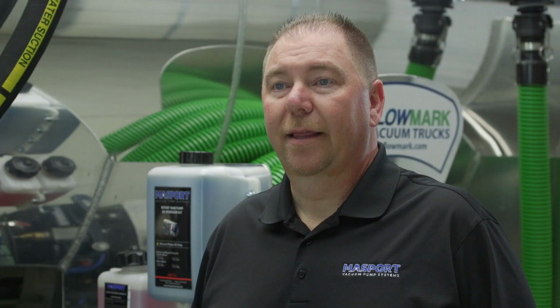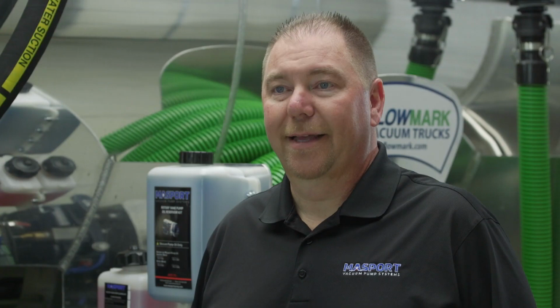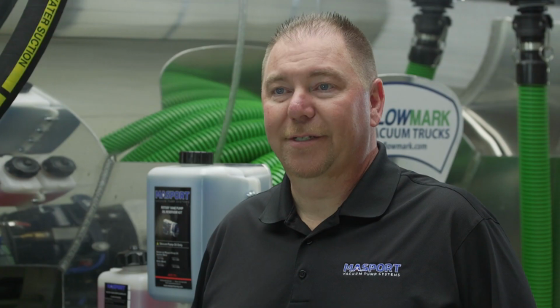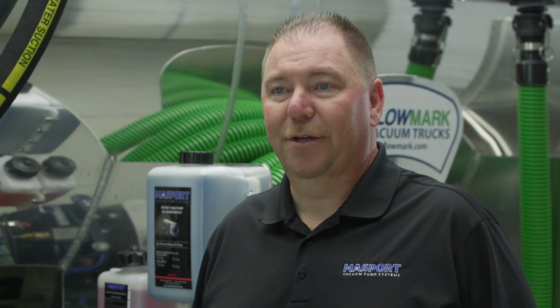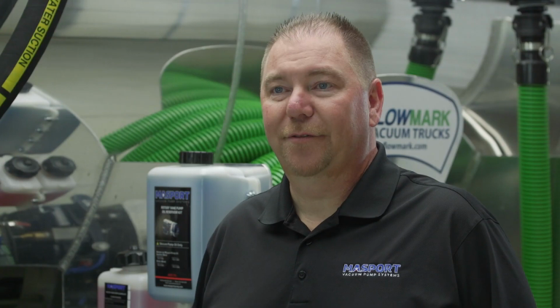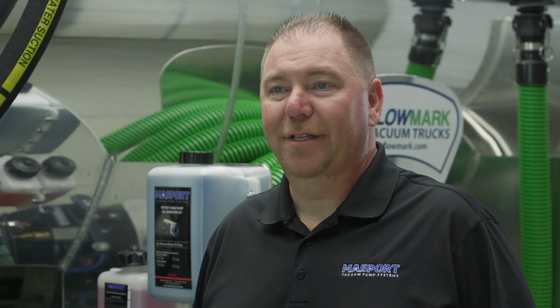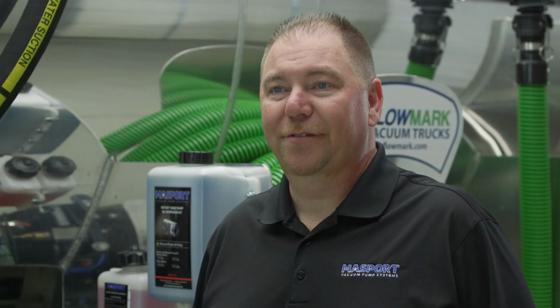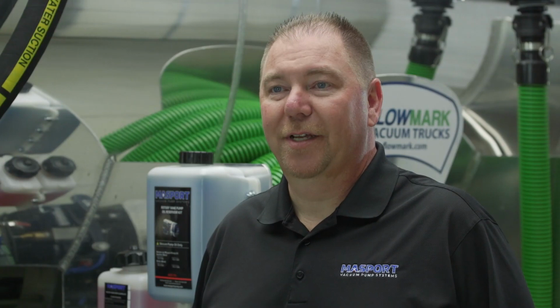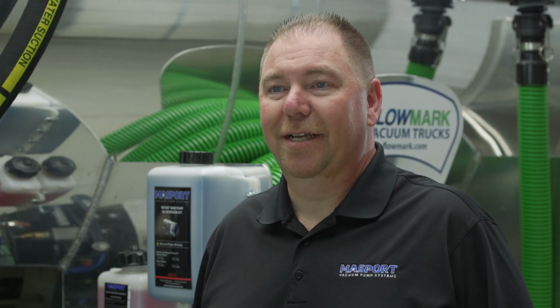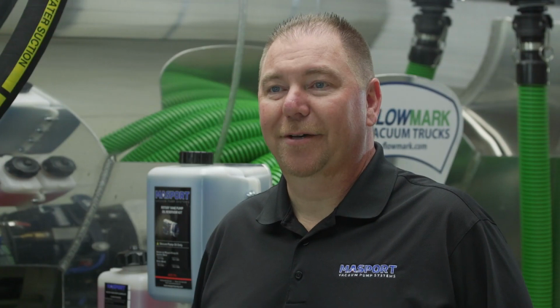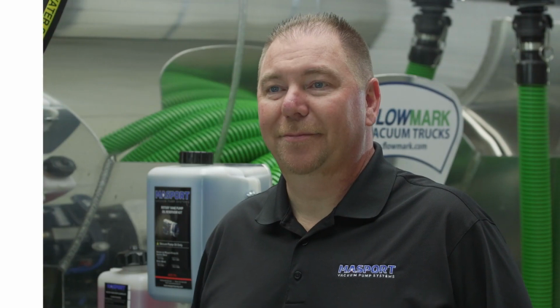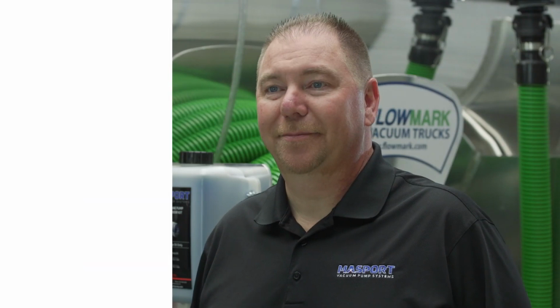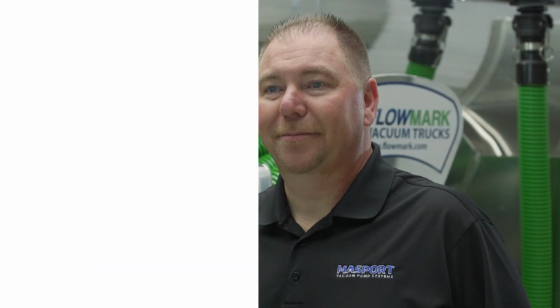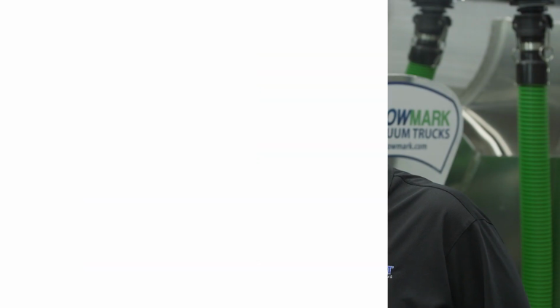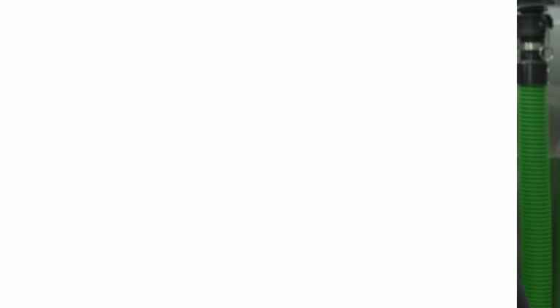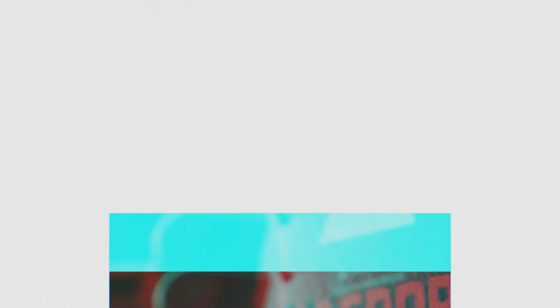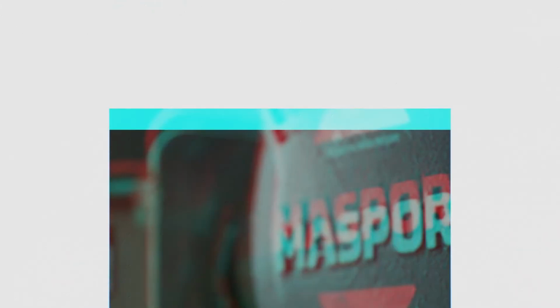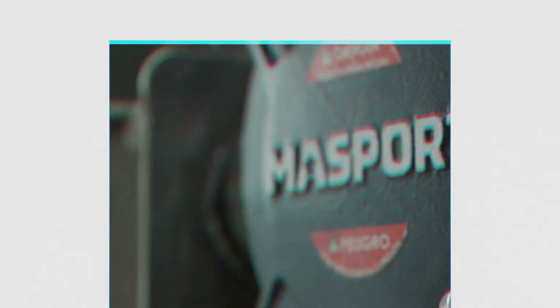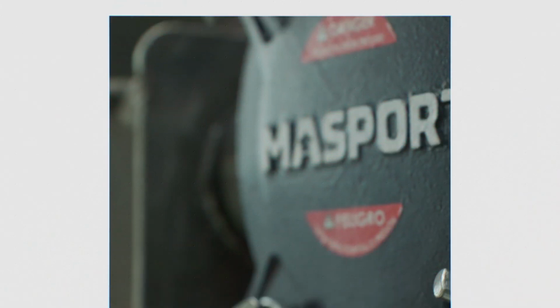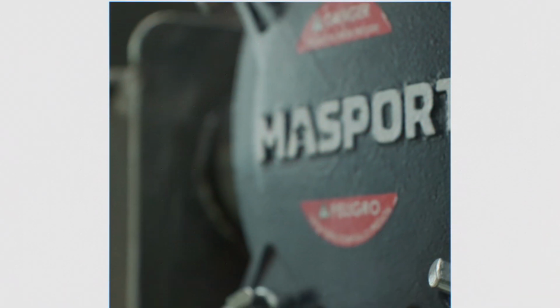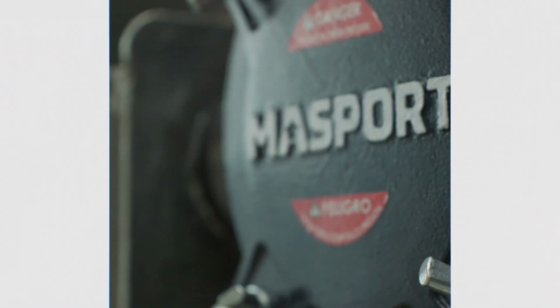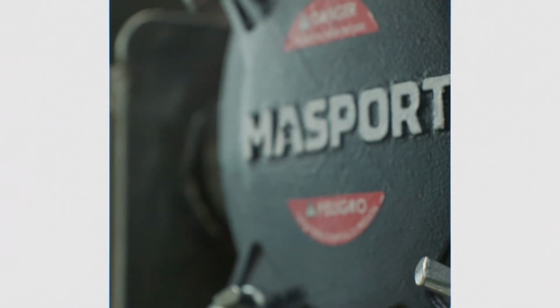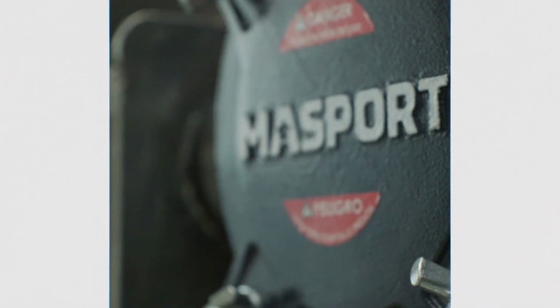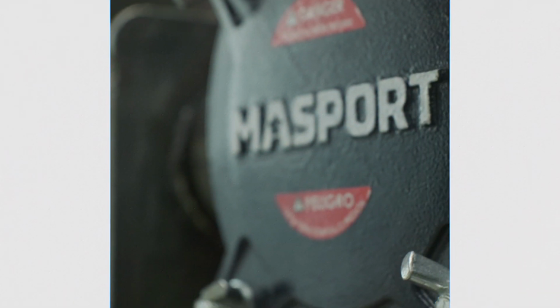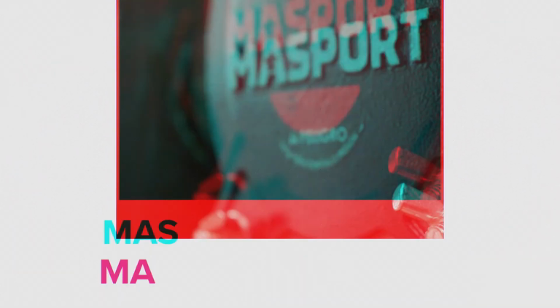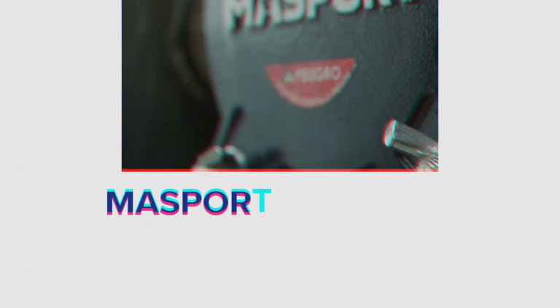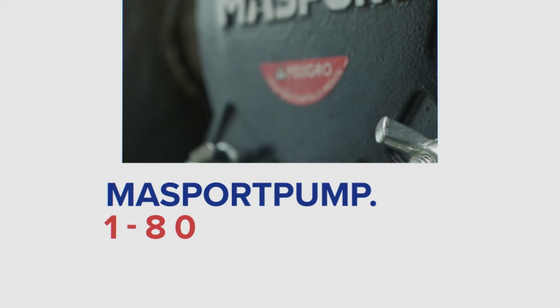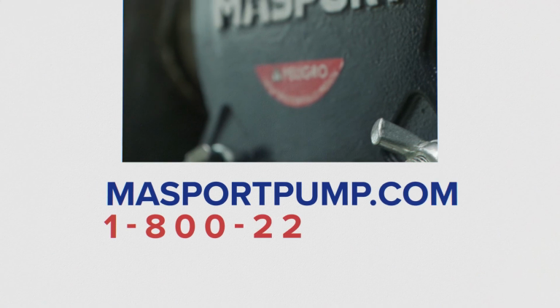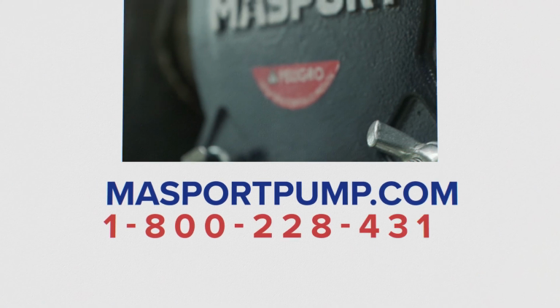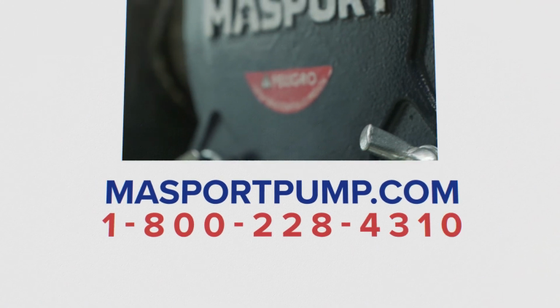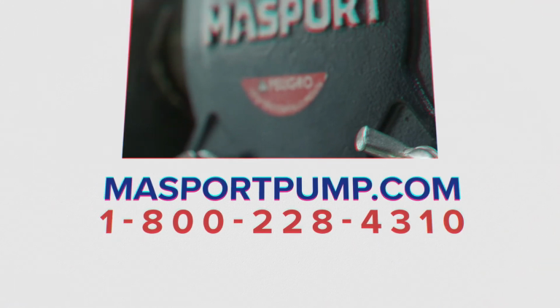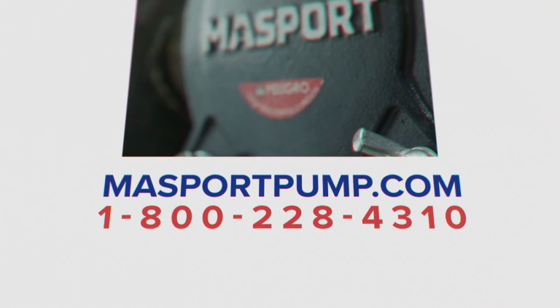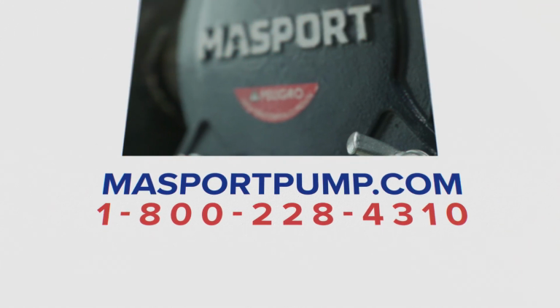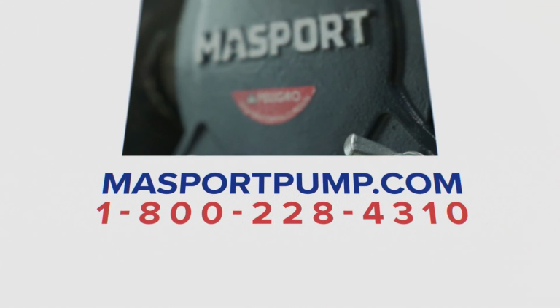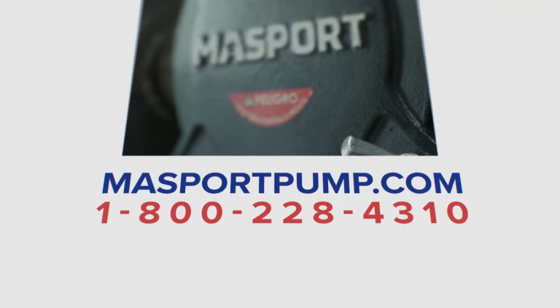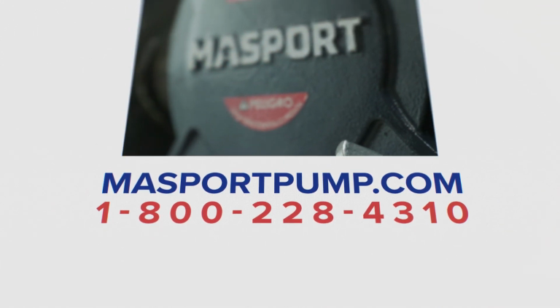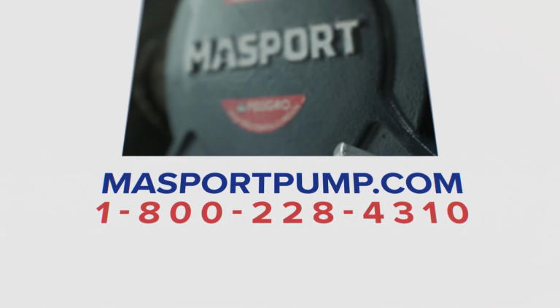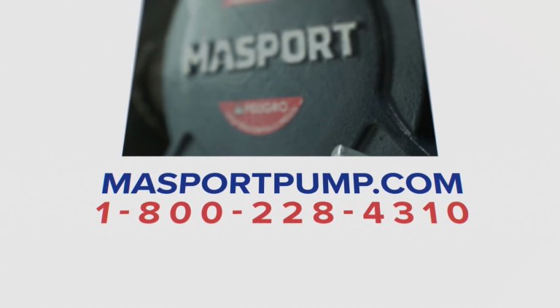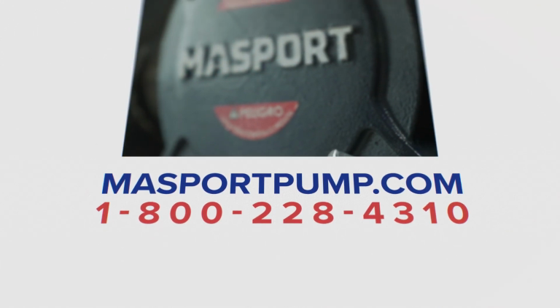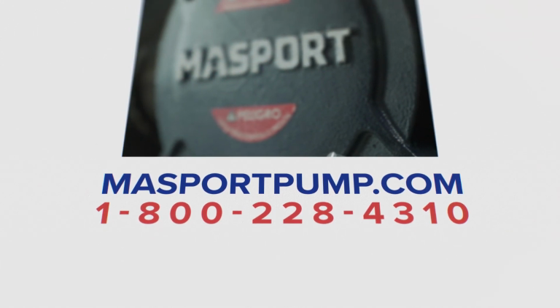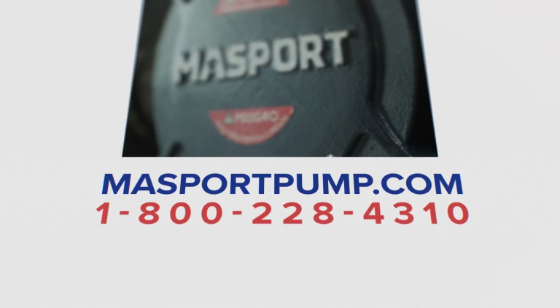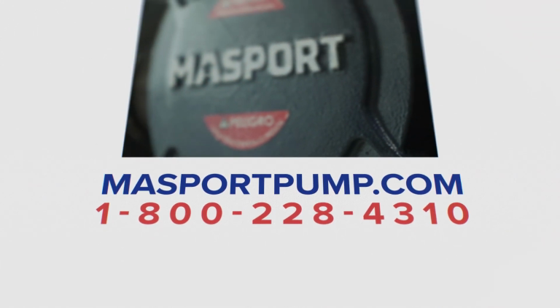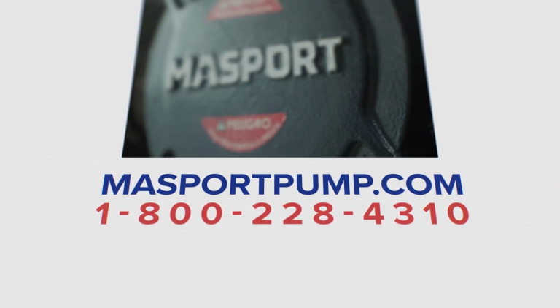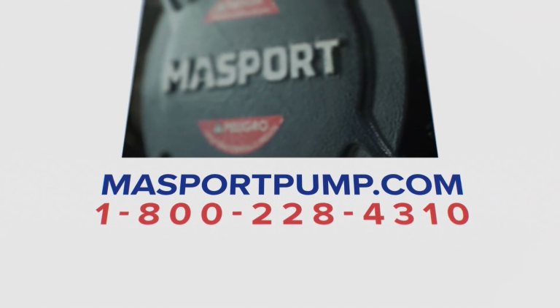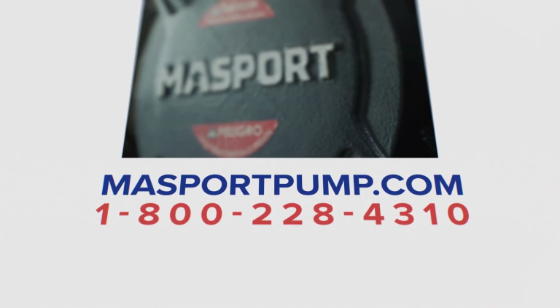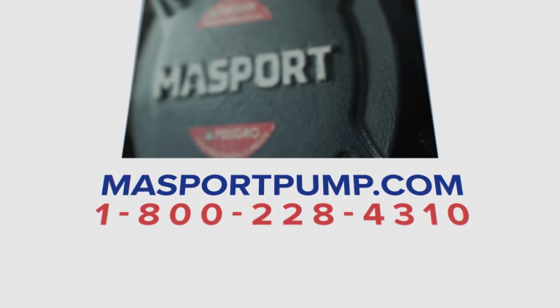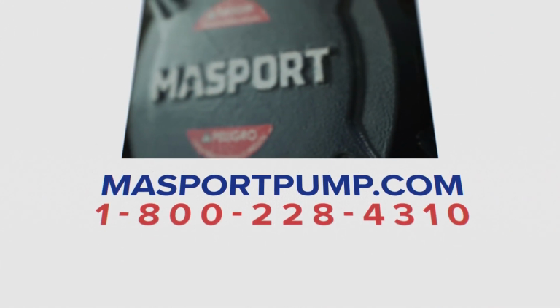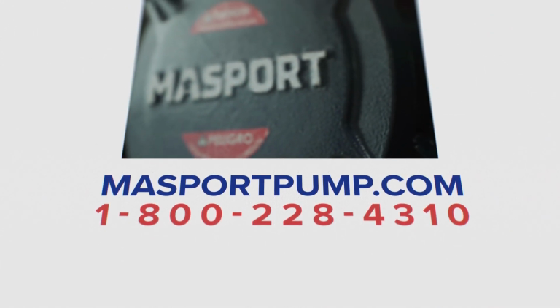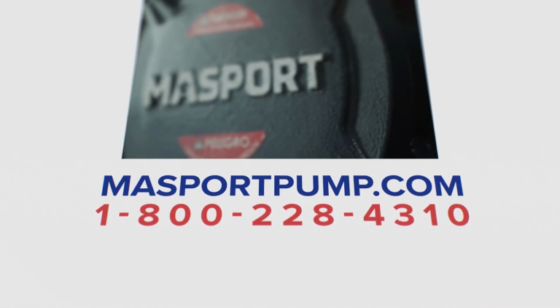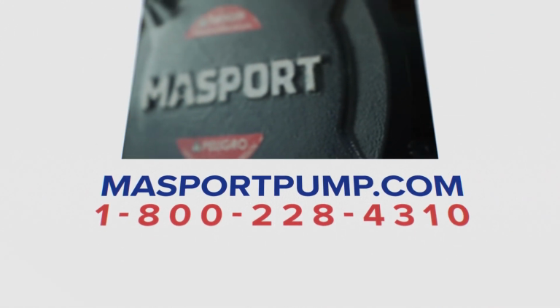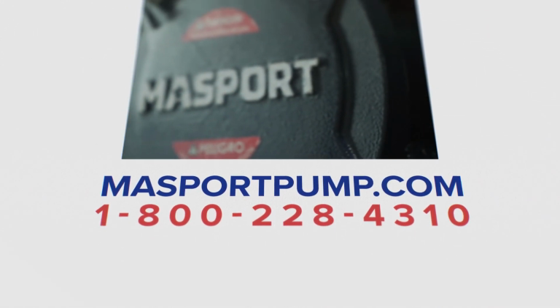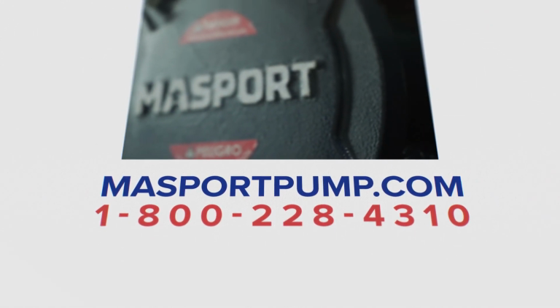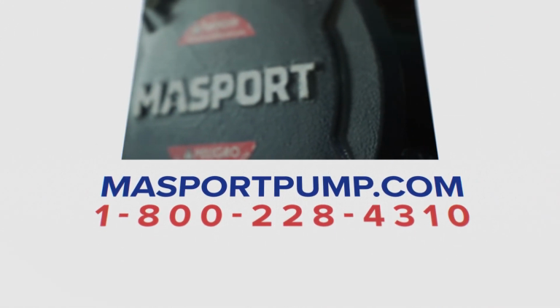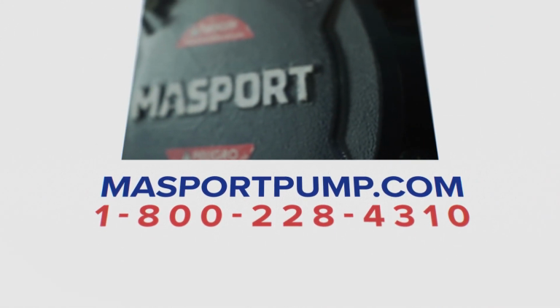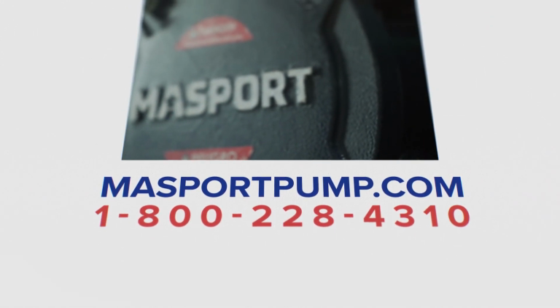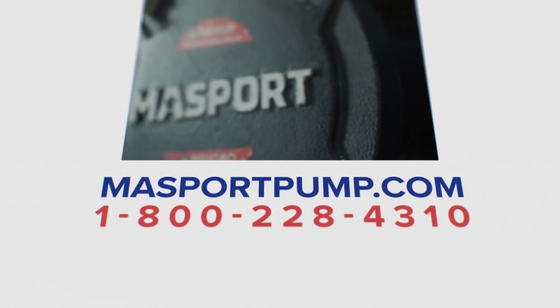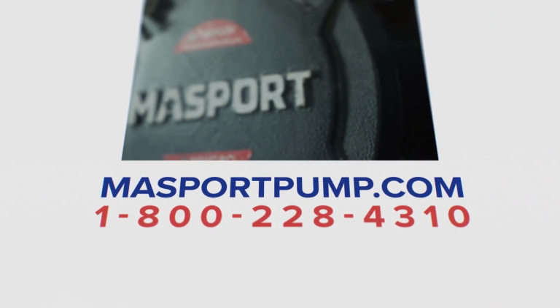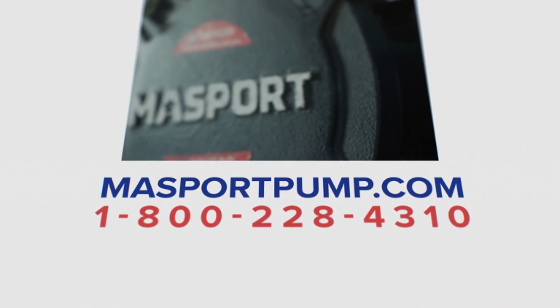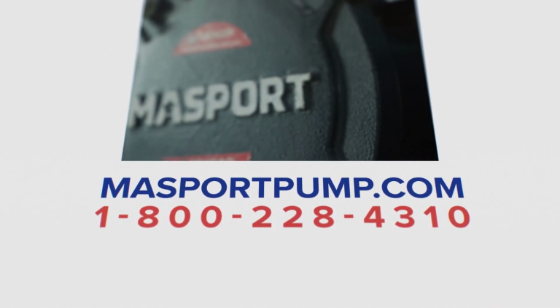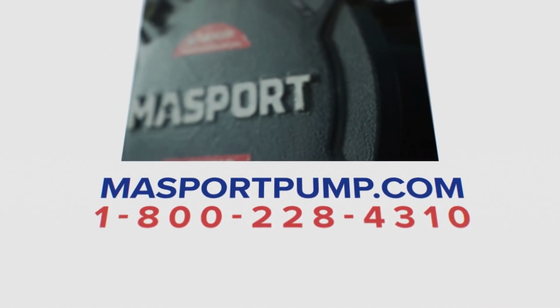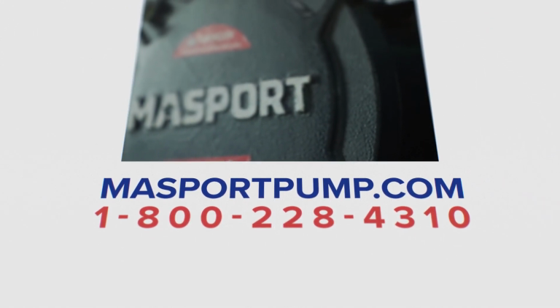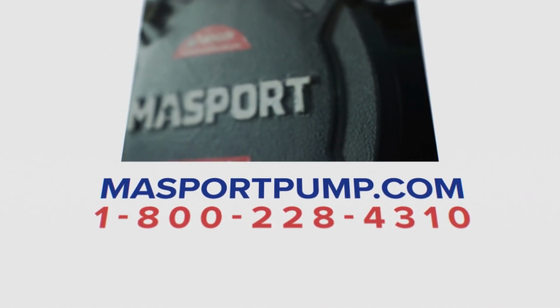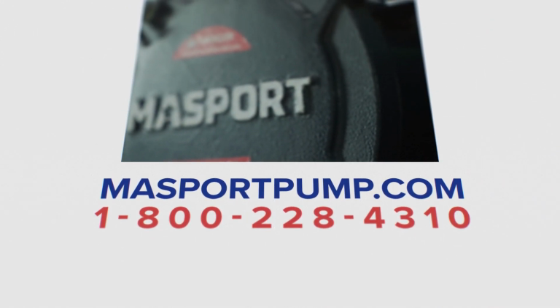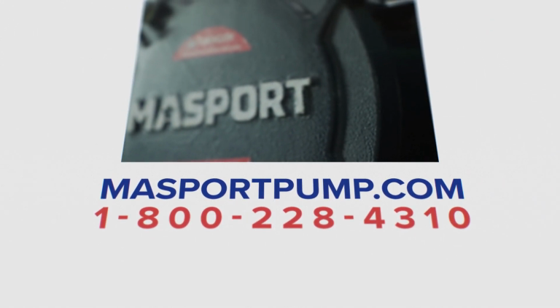That's all for this video. For more information regarding your pump please visit massportpump.com or contact us using the information on this screen.